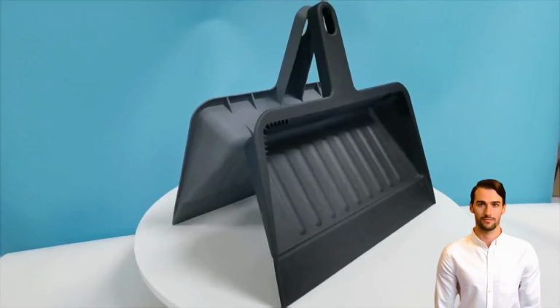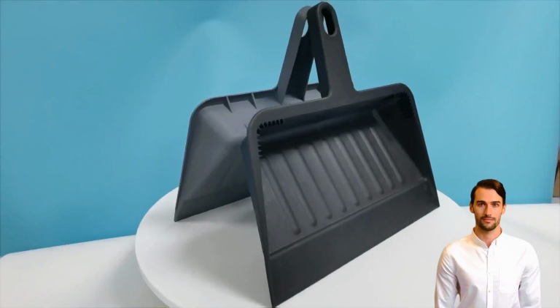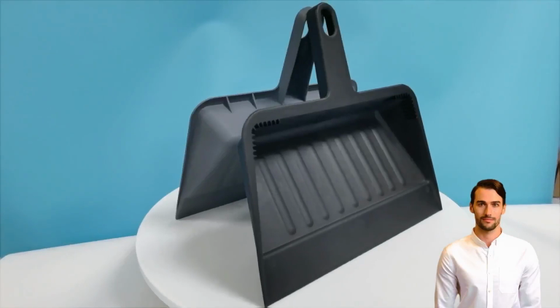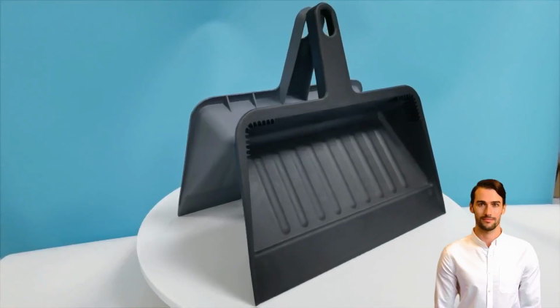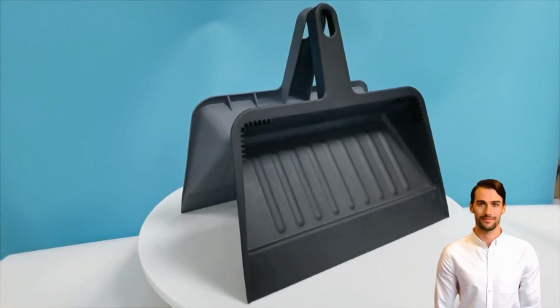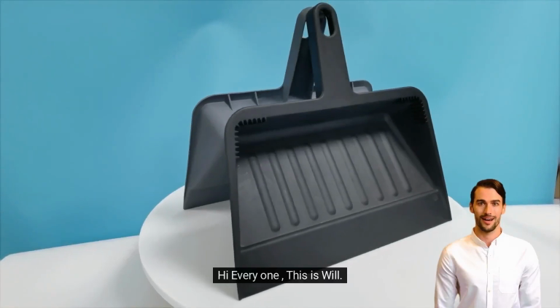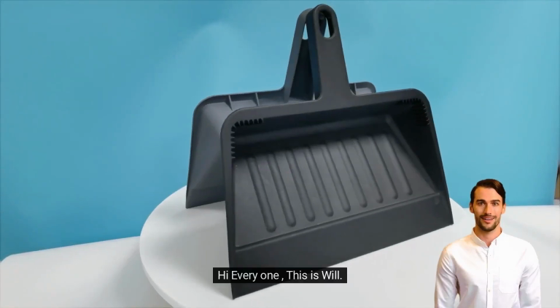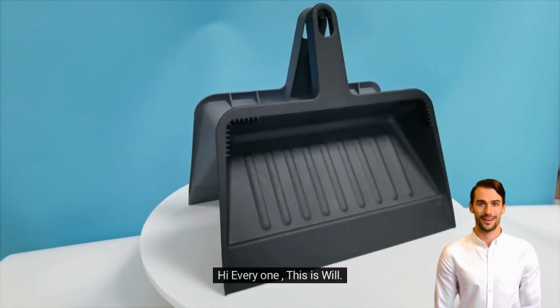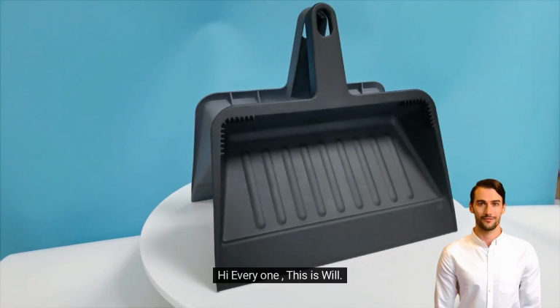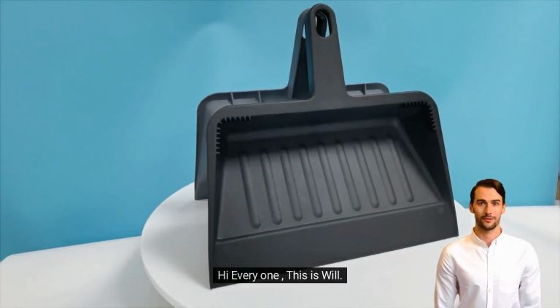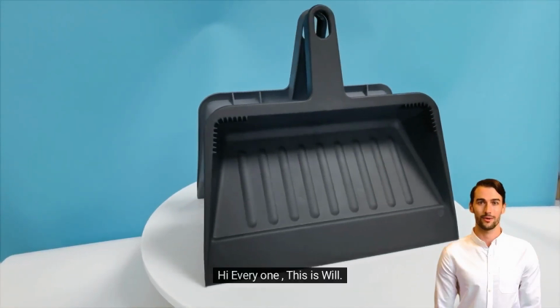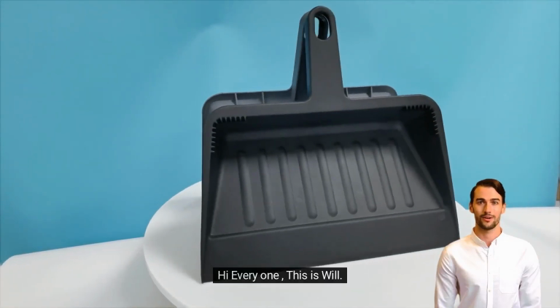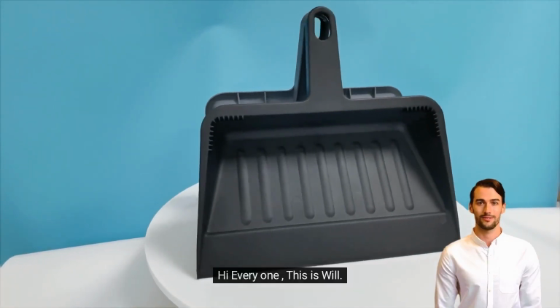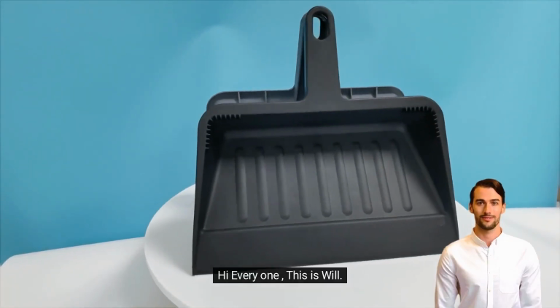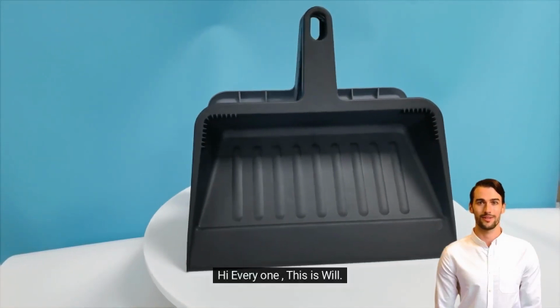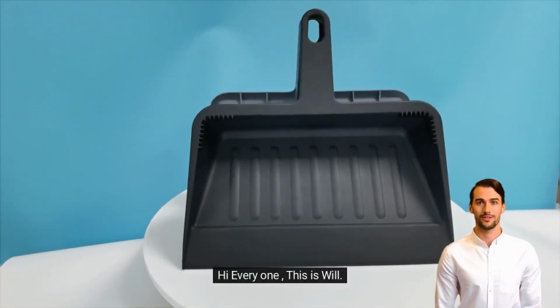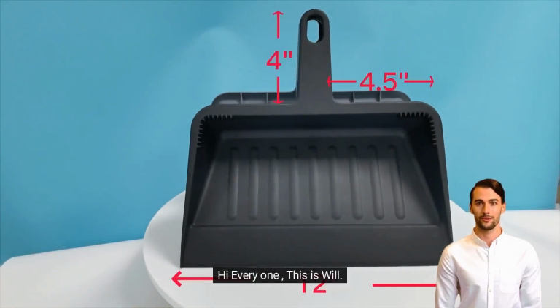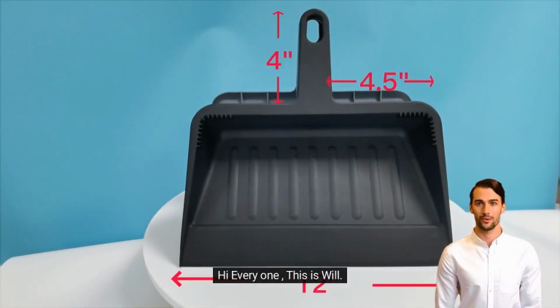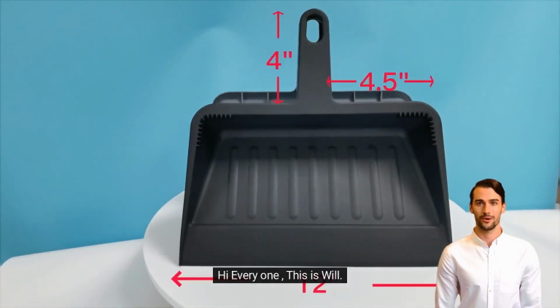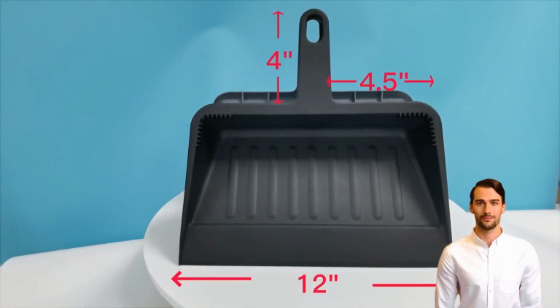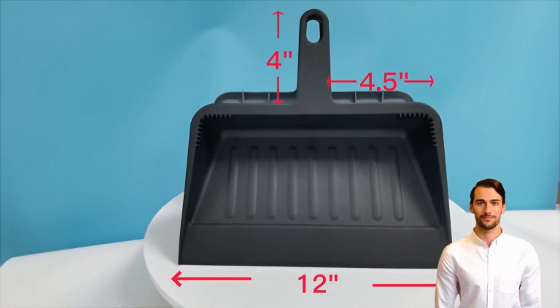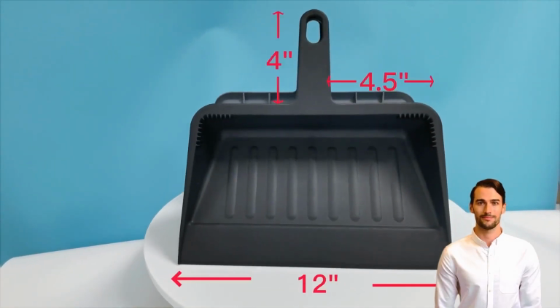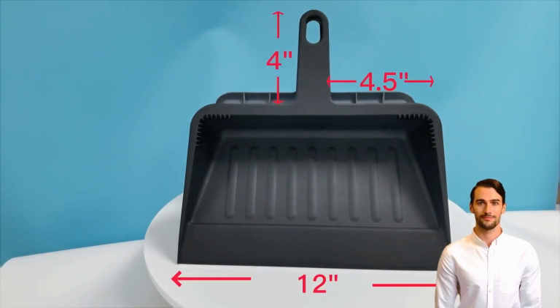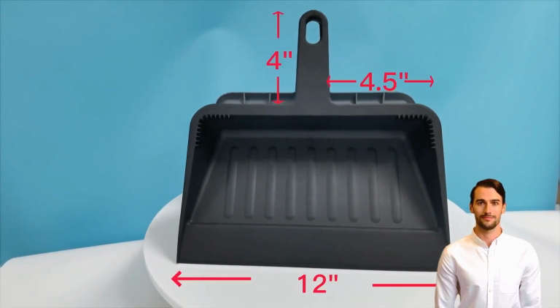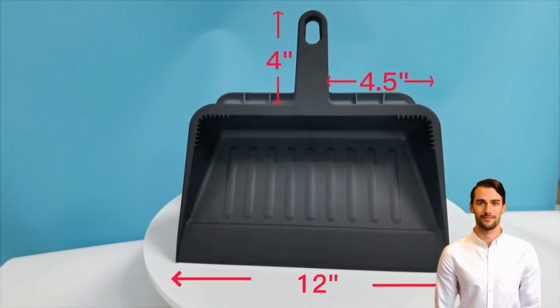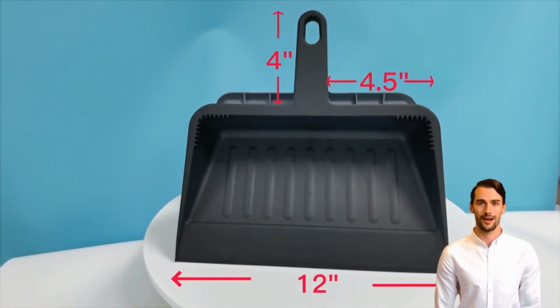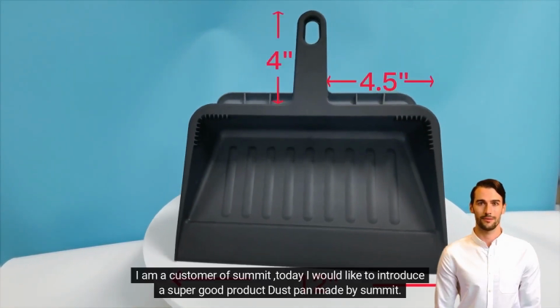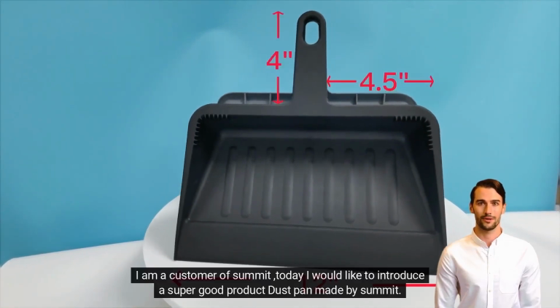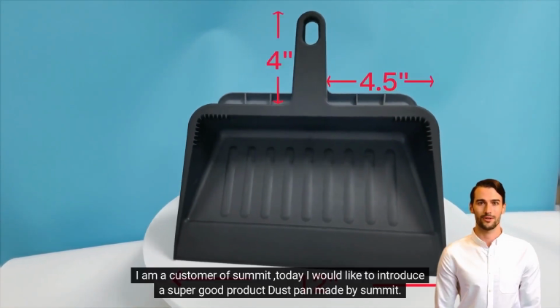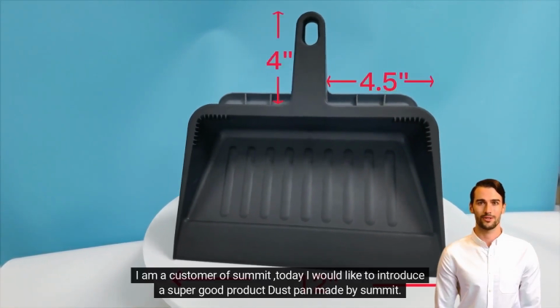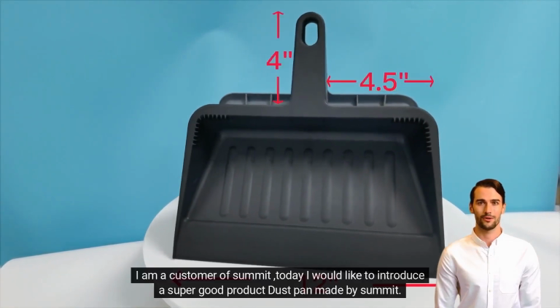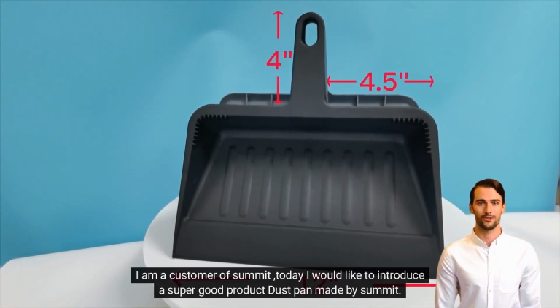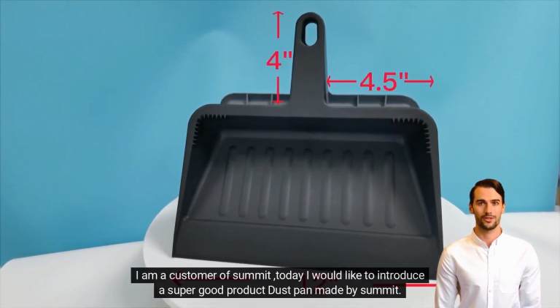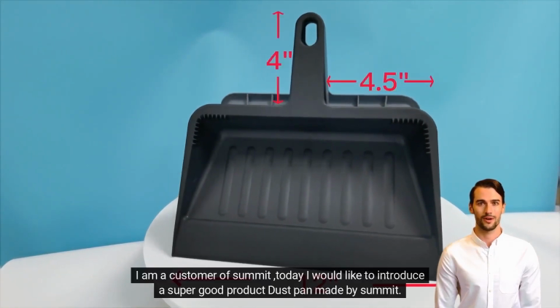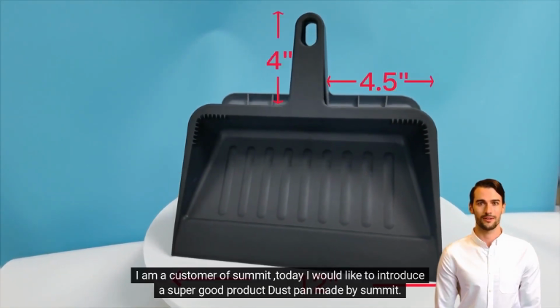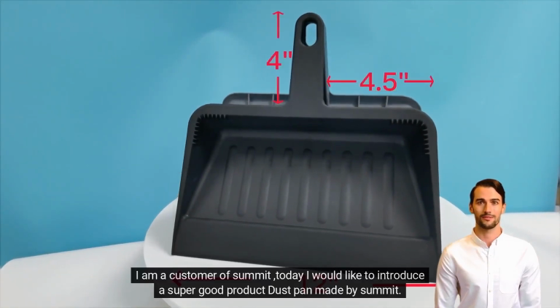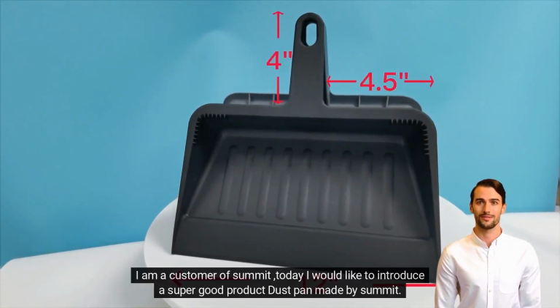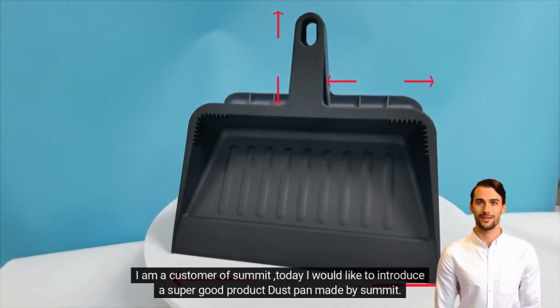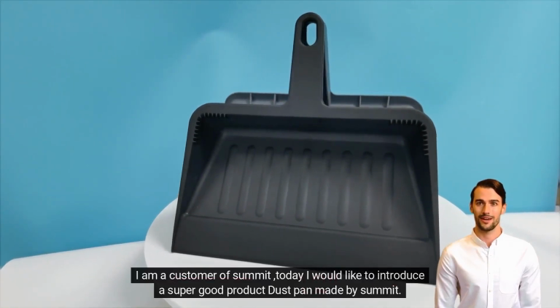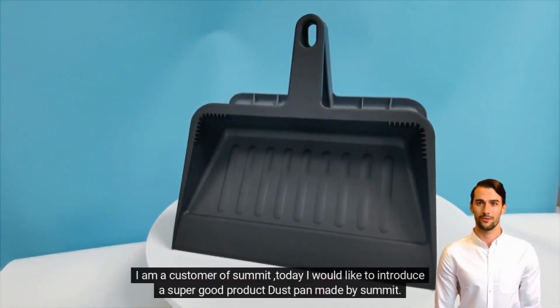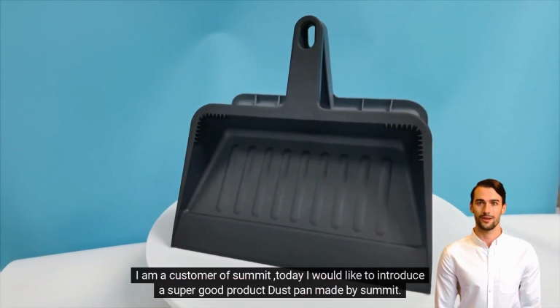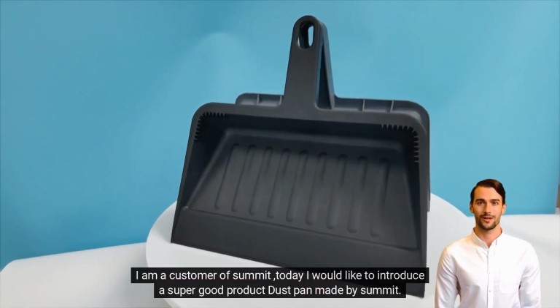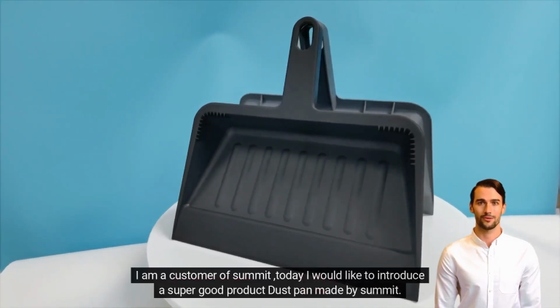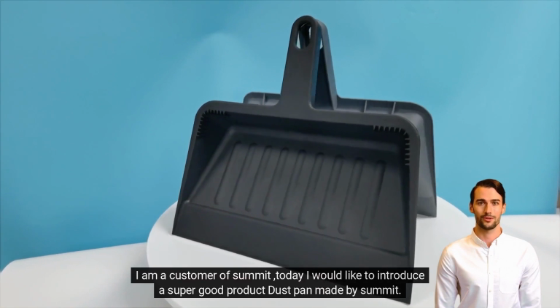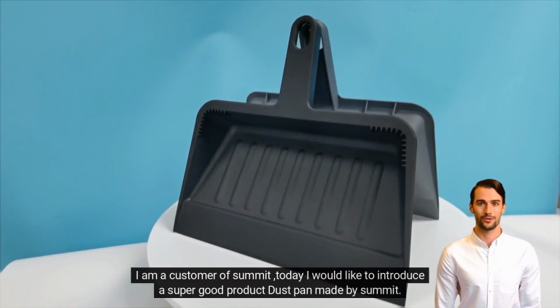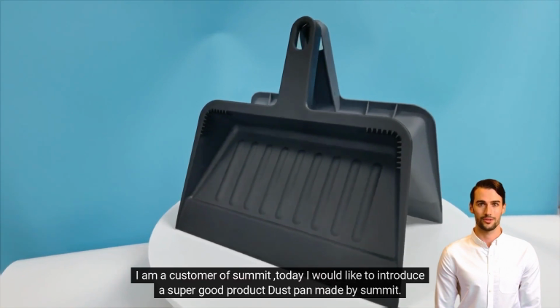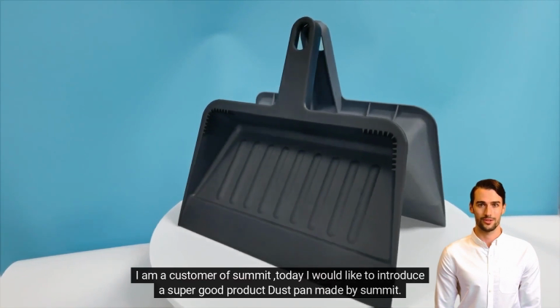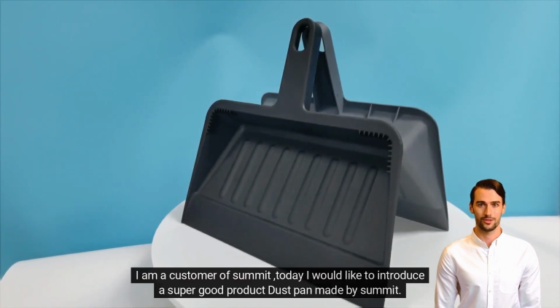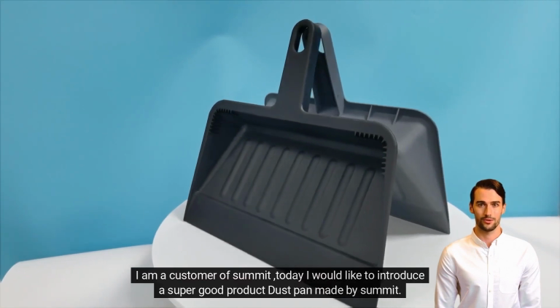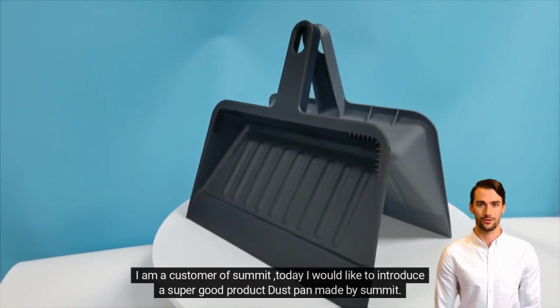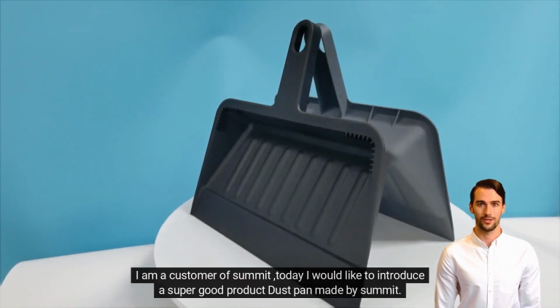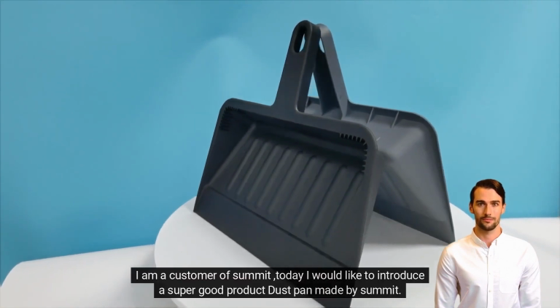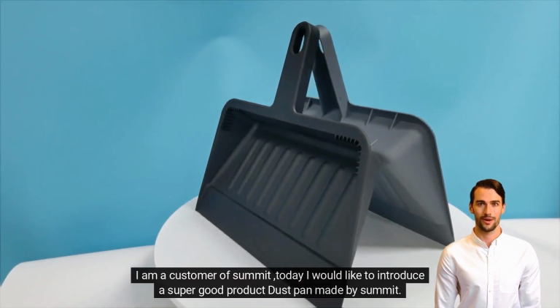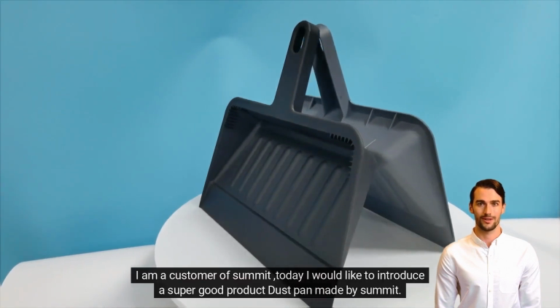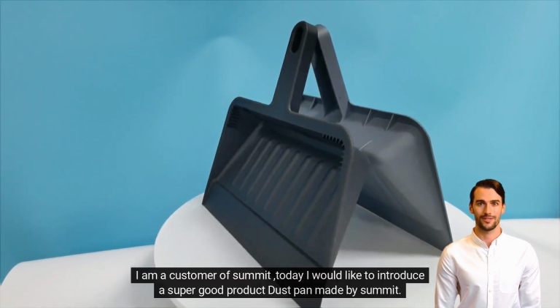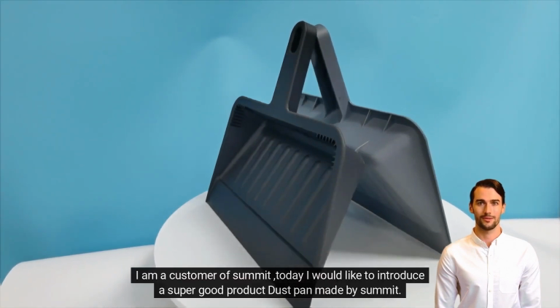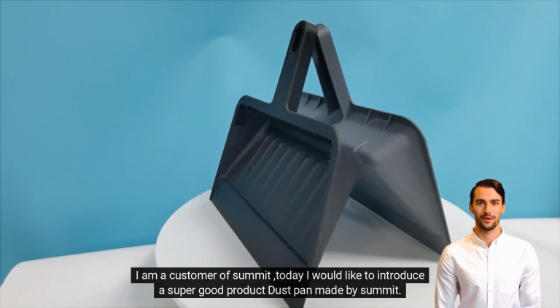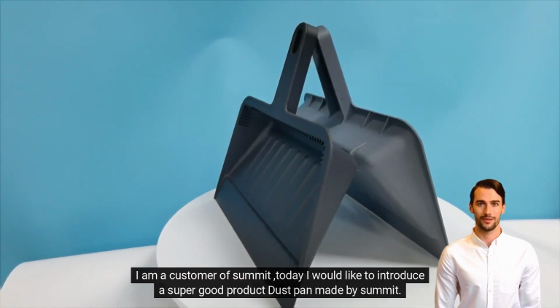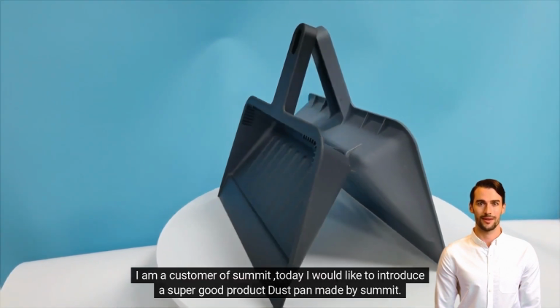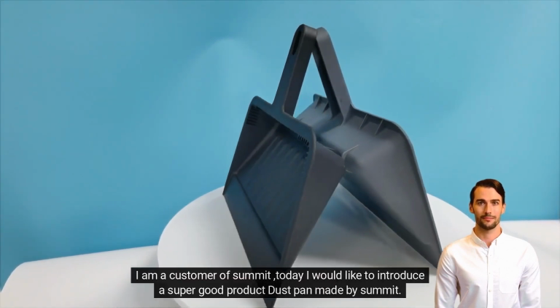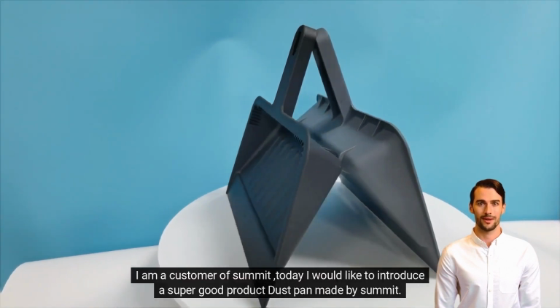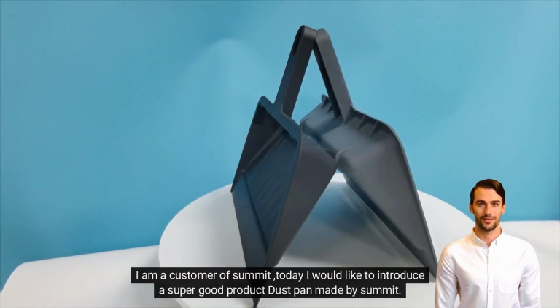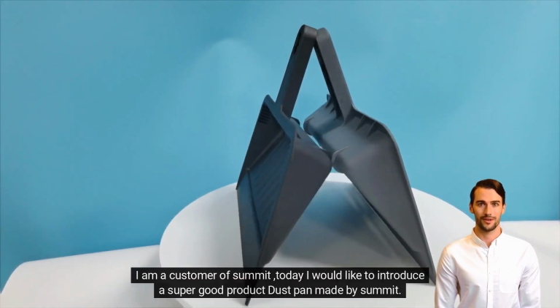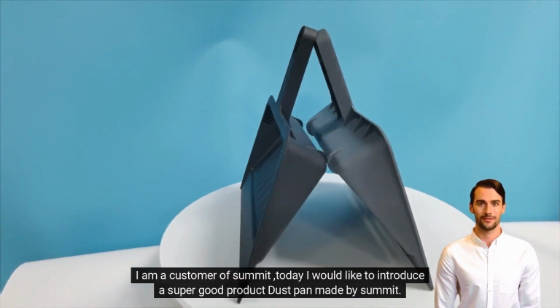Hi everyone, this is Will. I am a customer of Summit. Today I would like to introduce a super good product — a dustpan made by Summit.